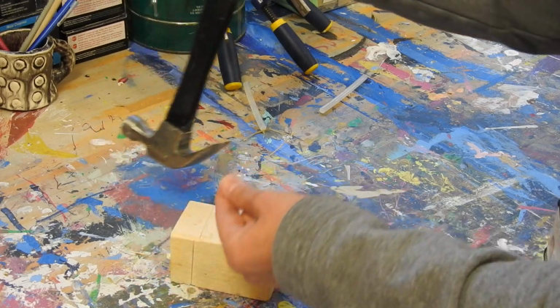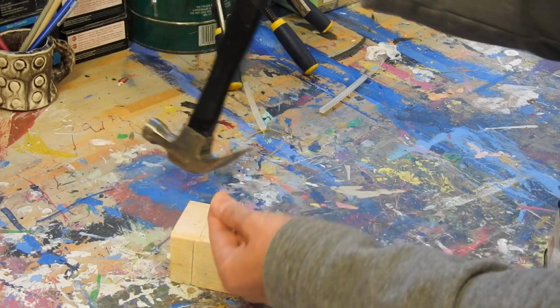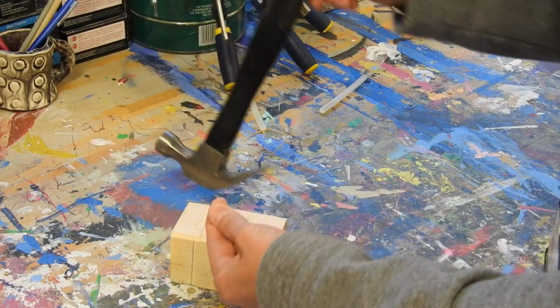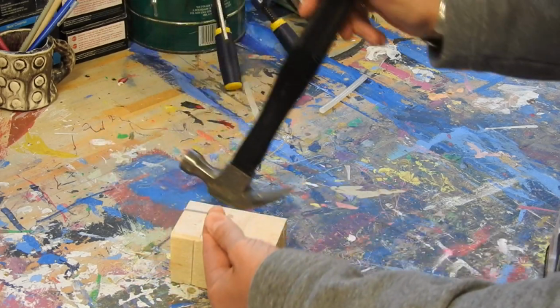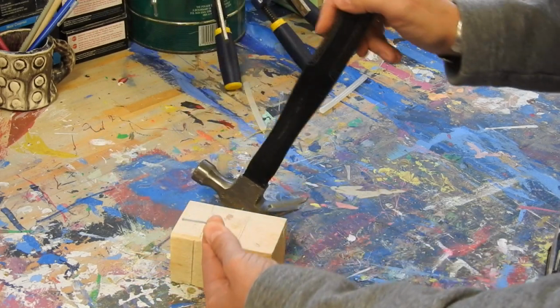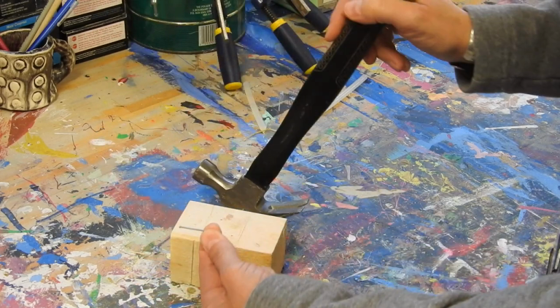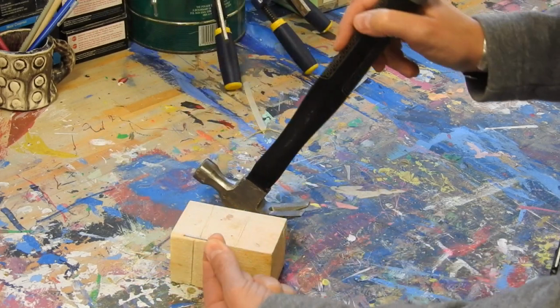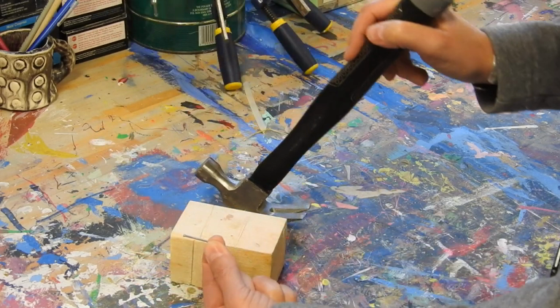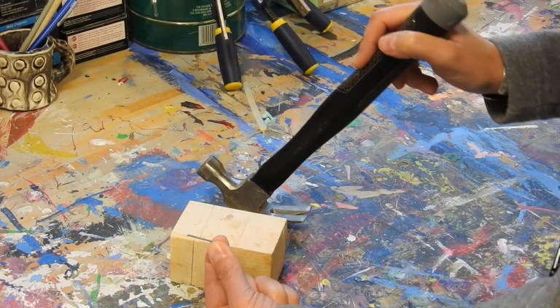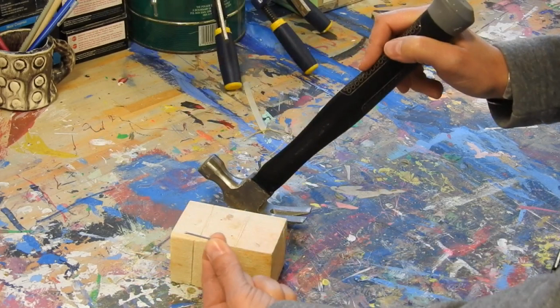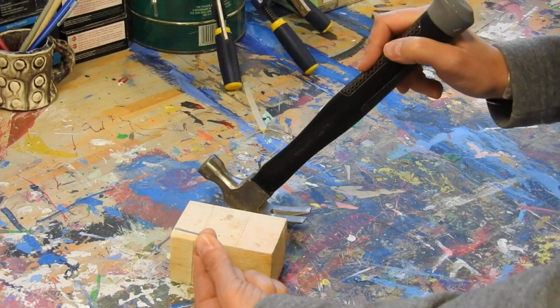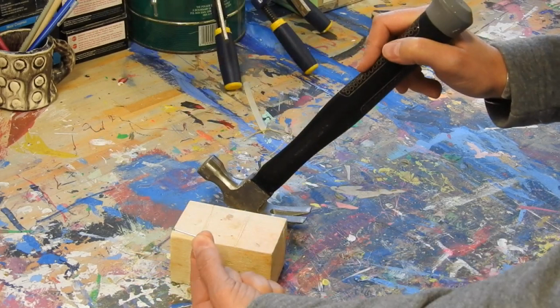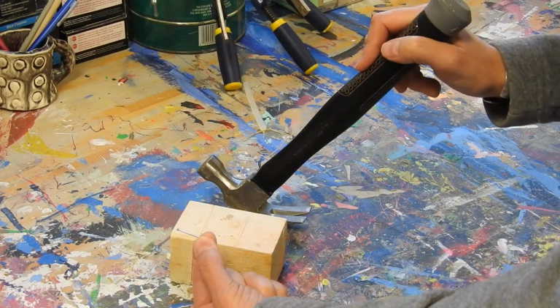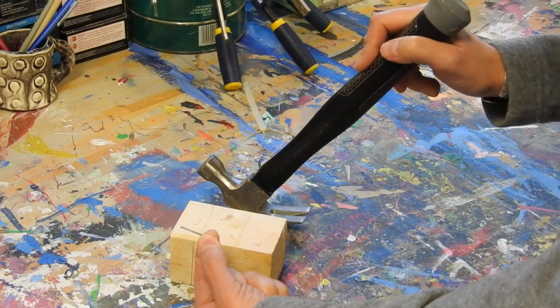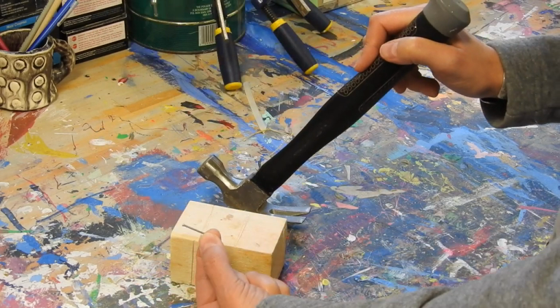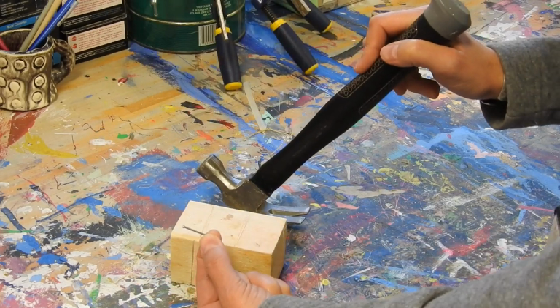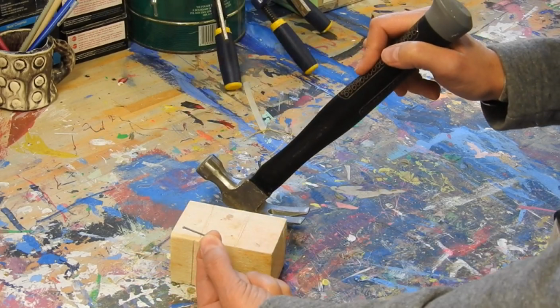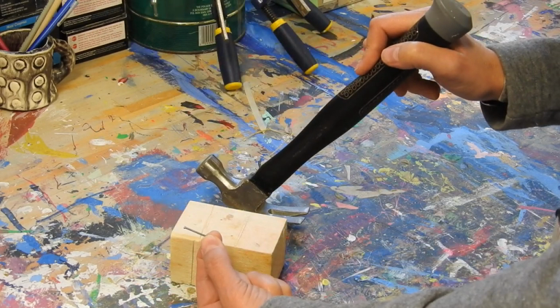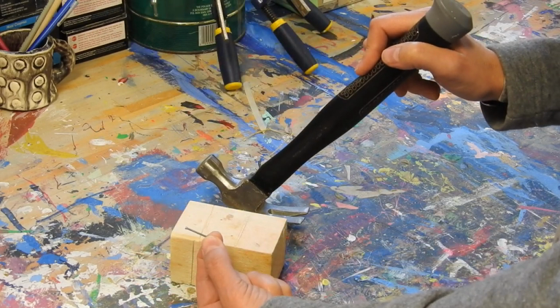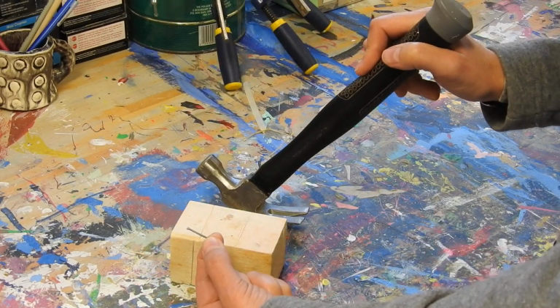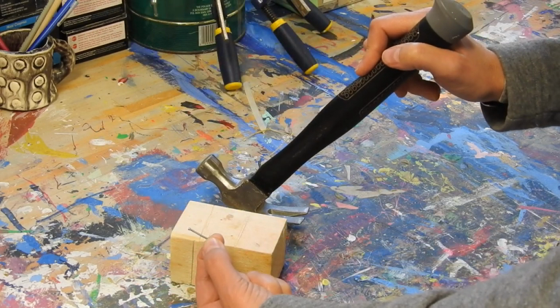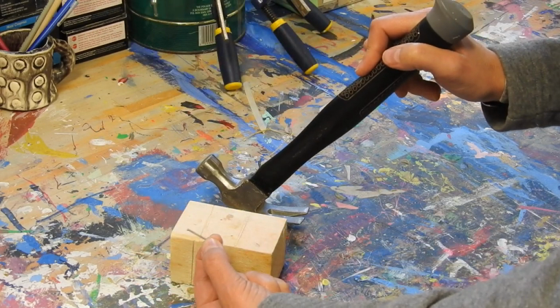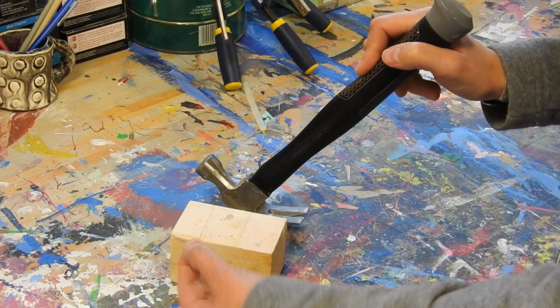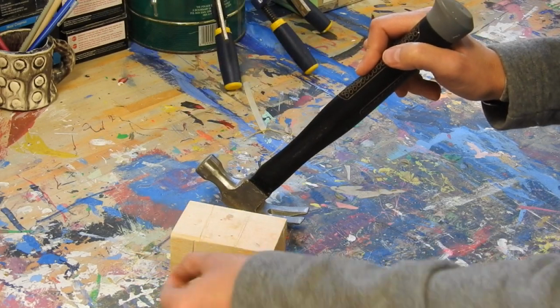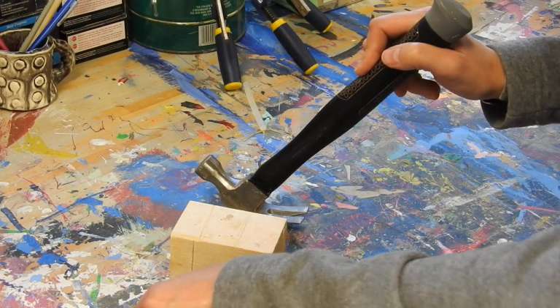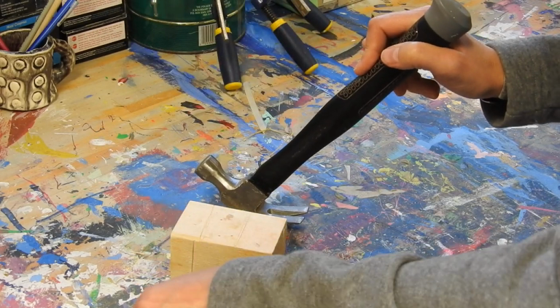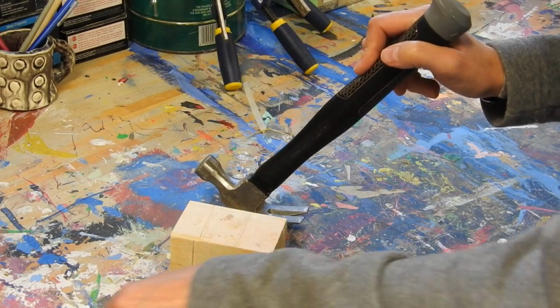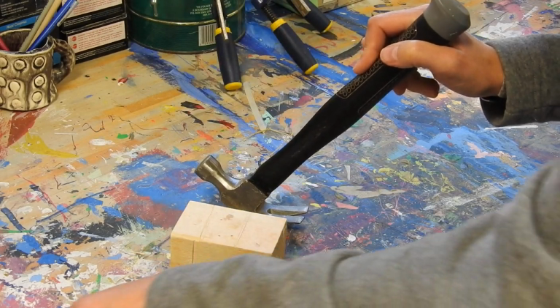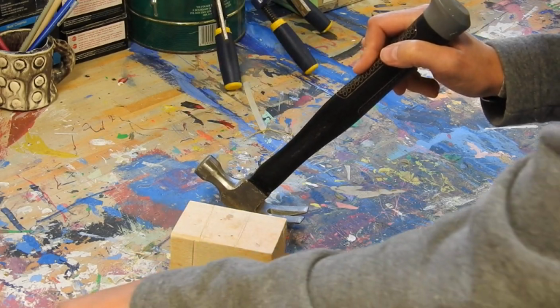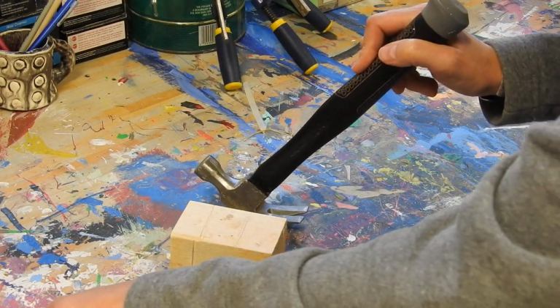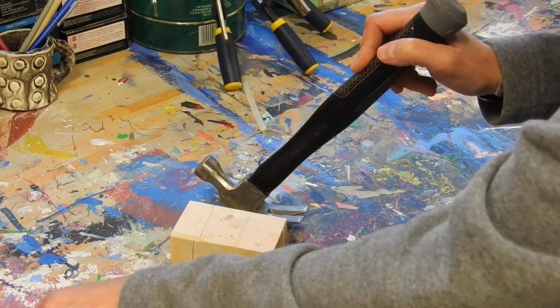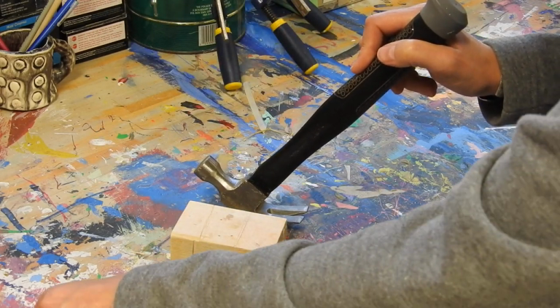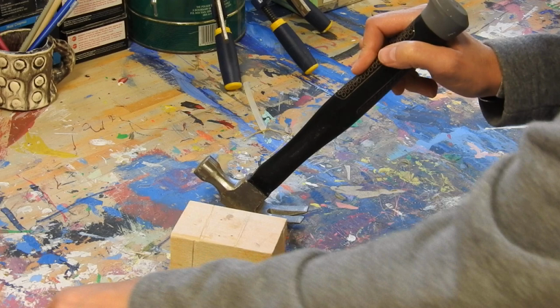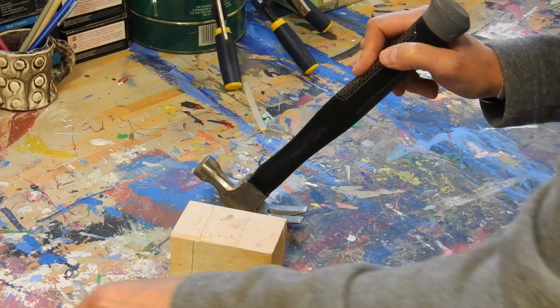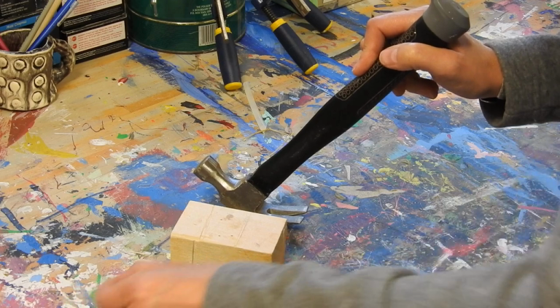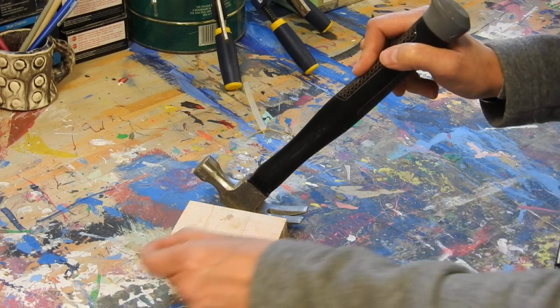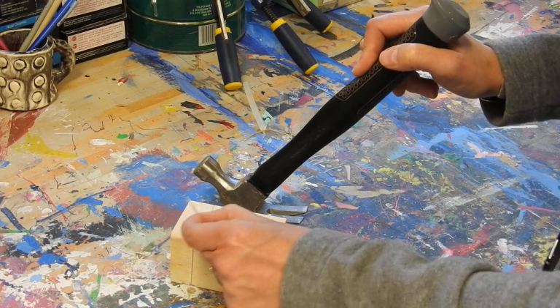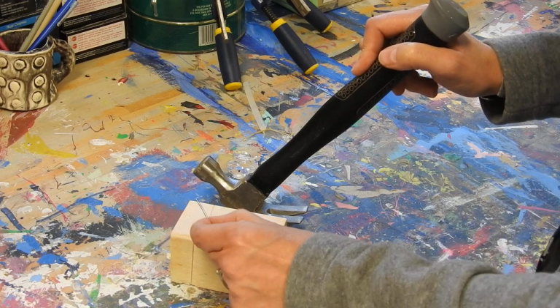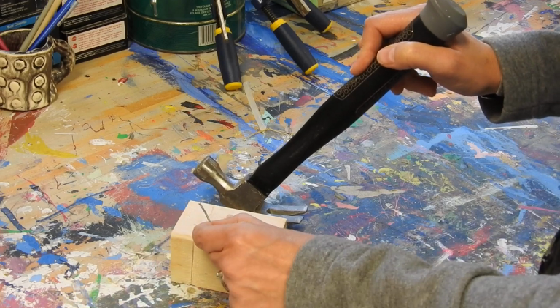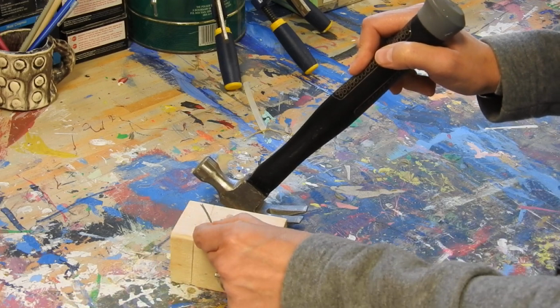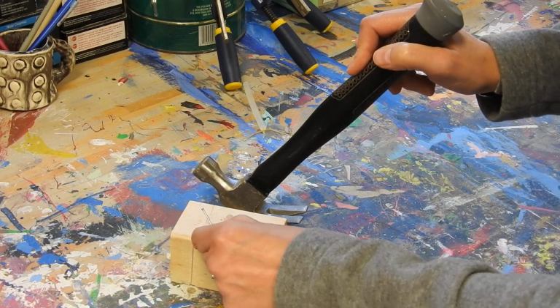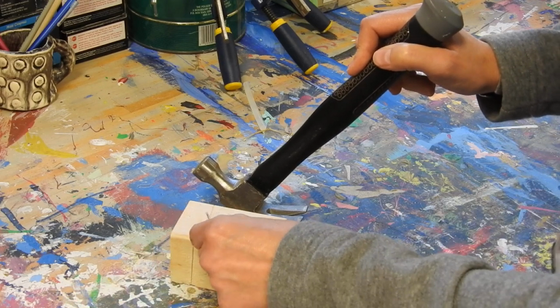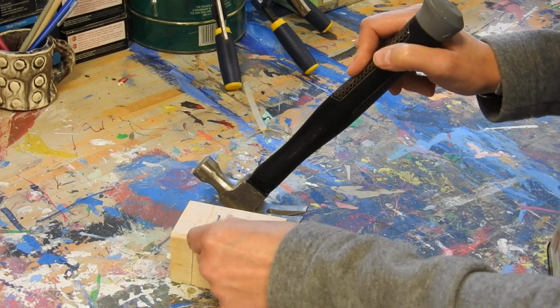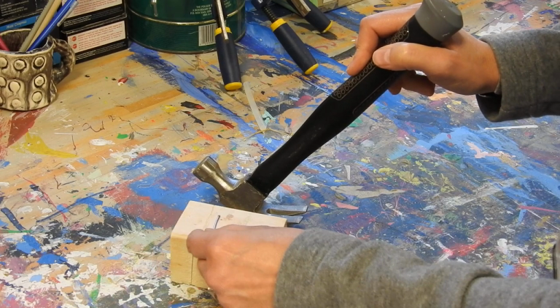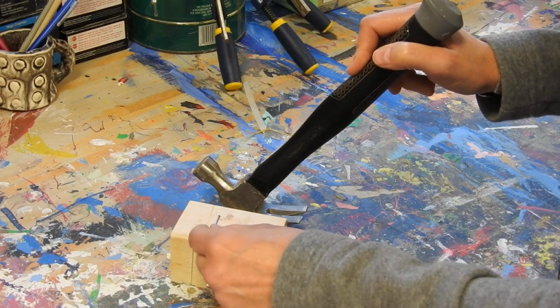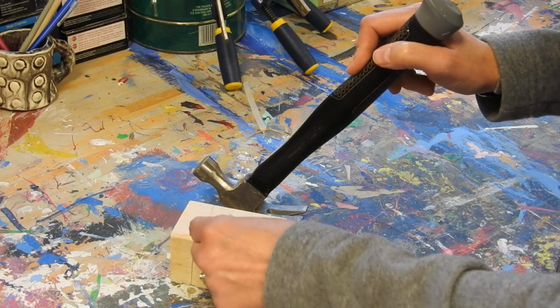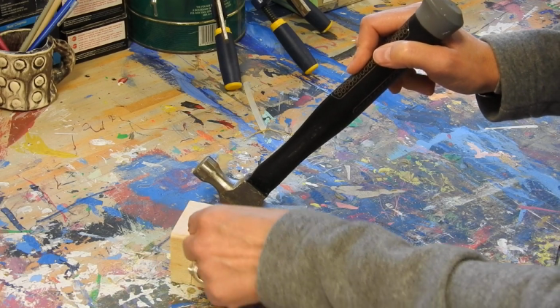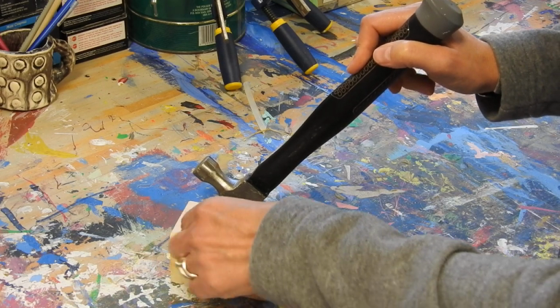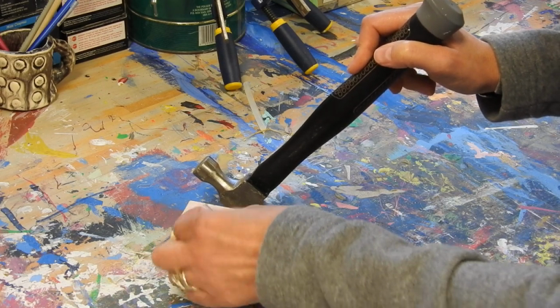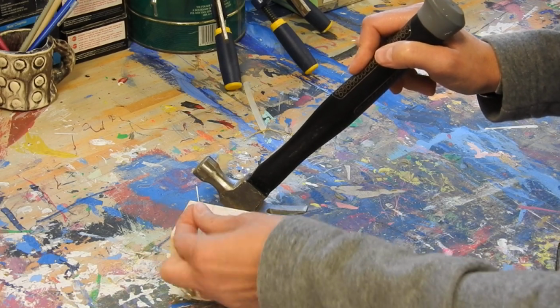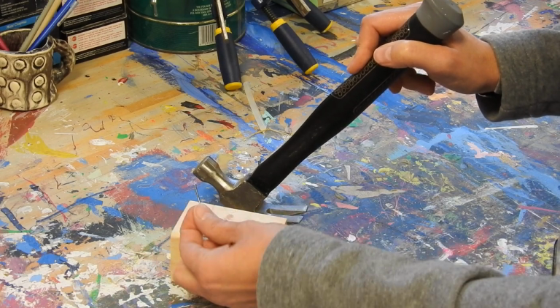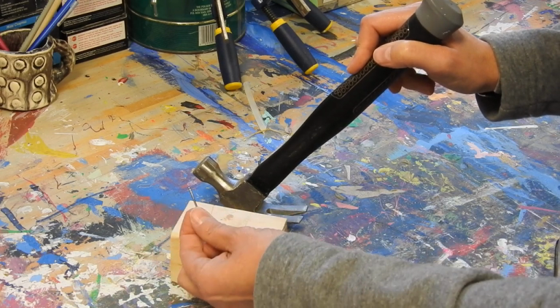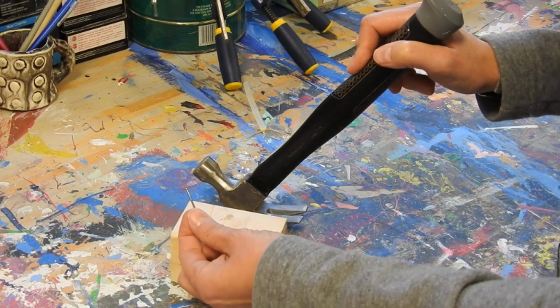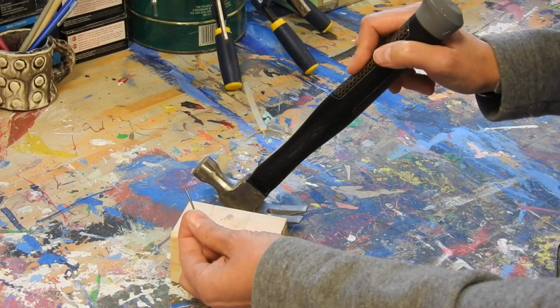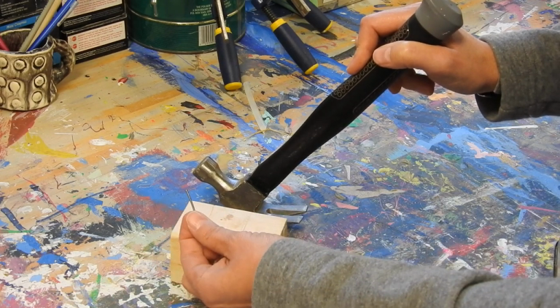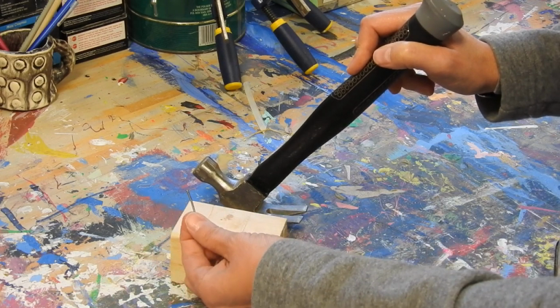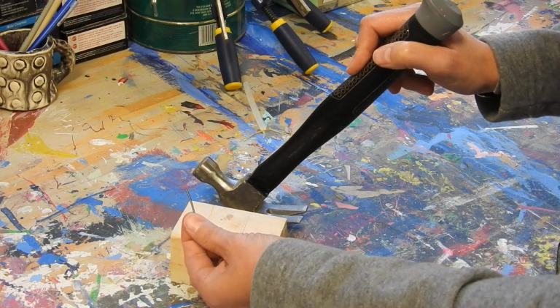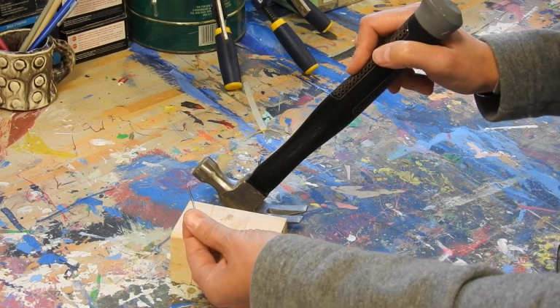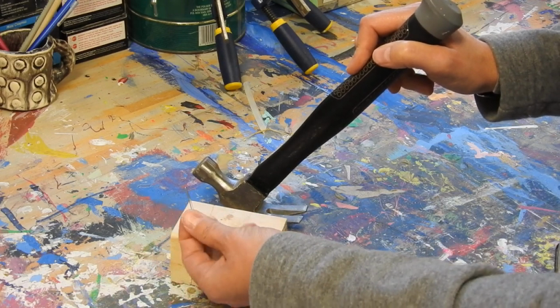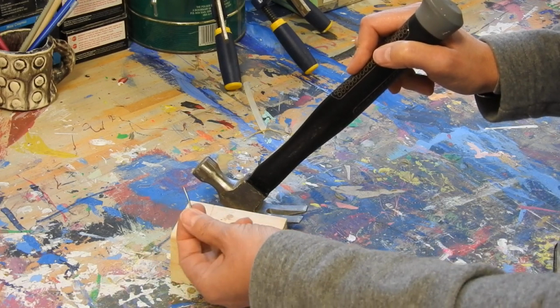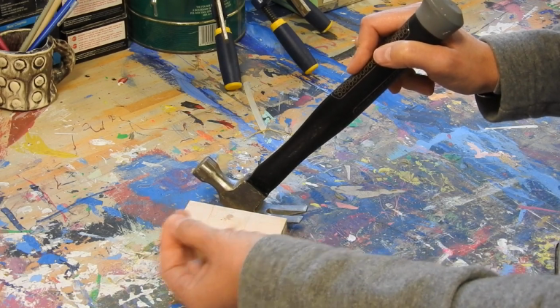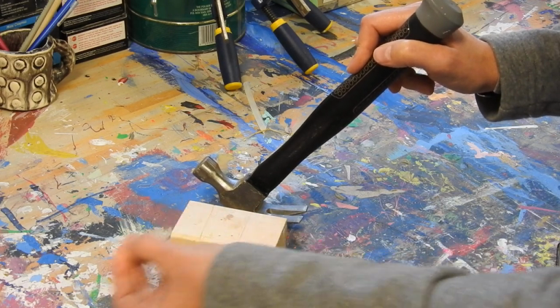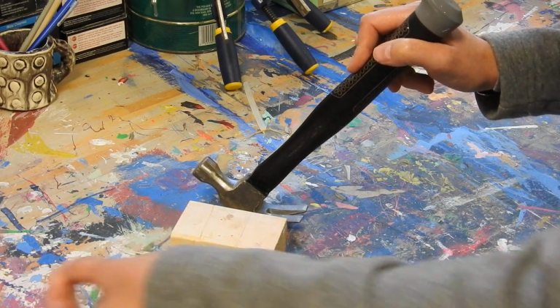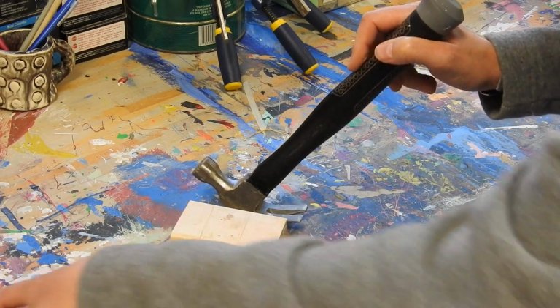If your nail is still straight, you can still use it. If it's bent a little bit, like this one is, you might want to choose a new nail.